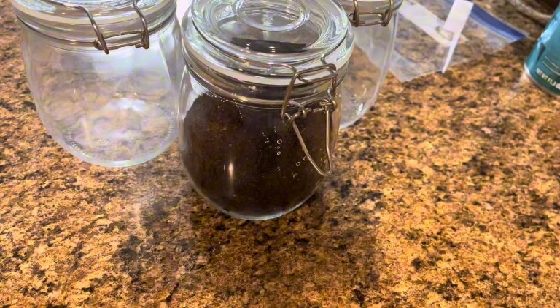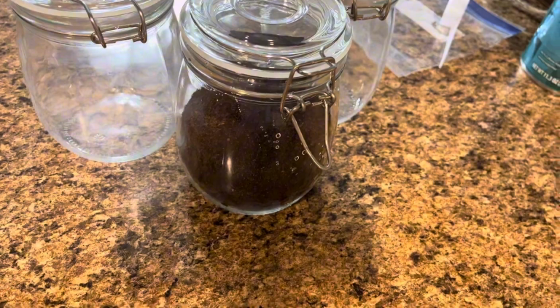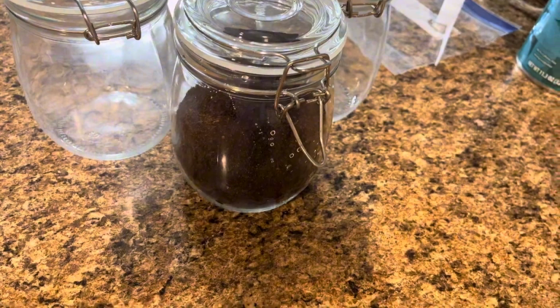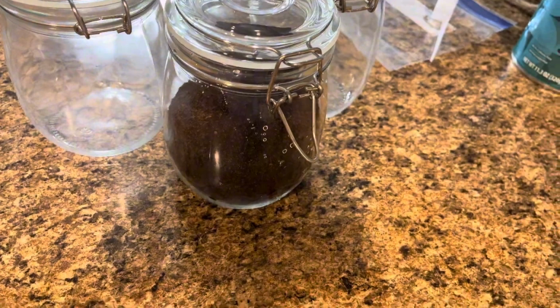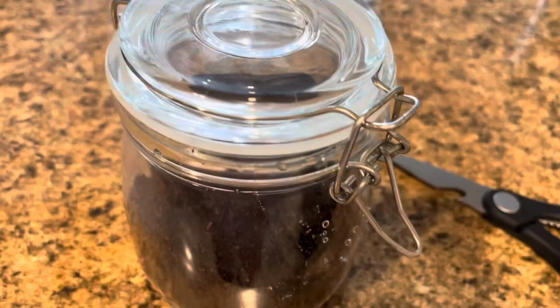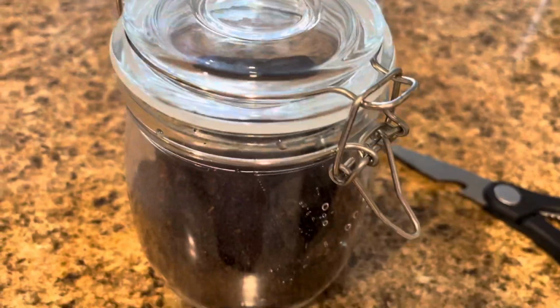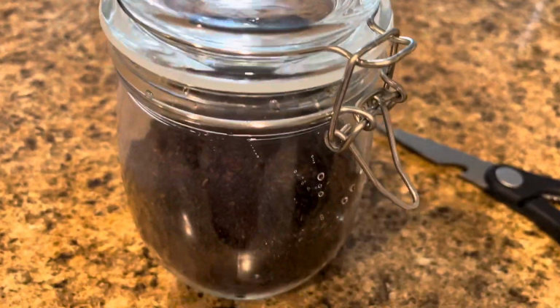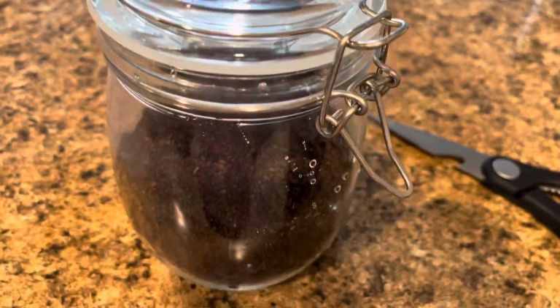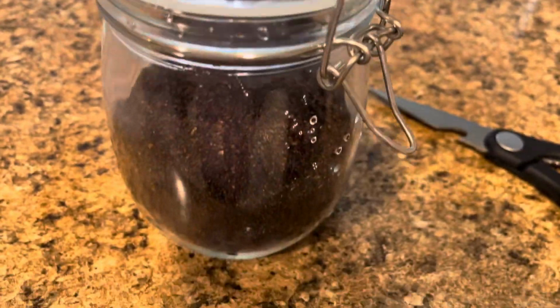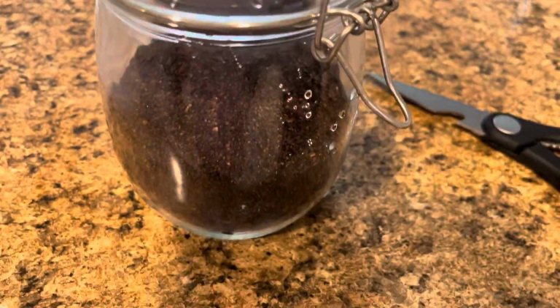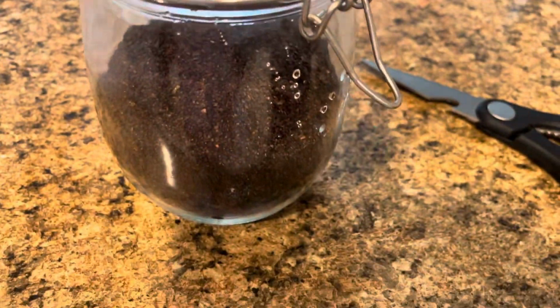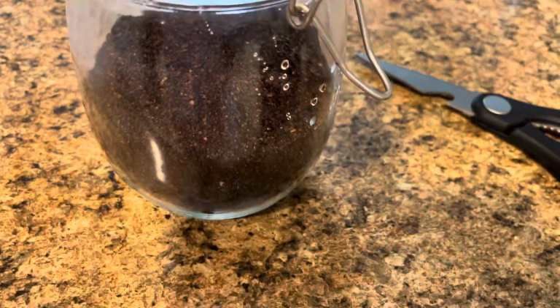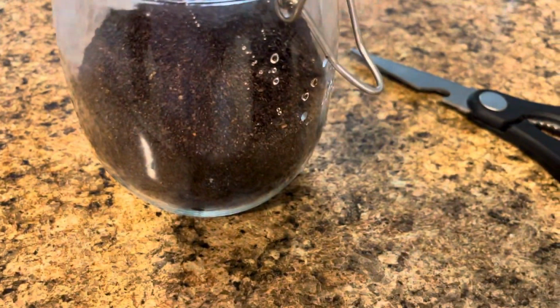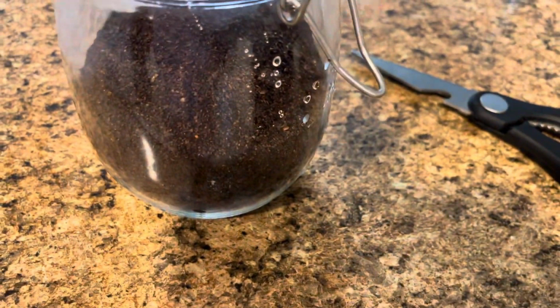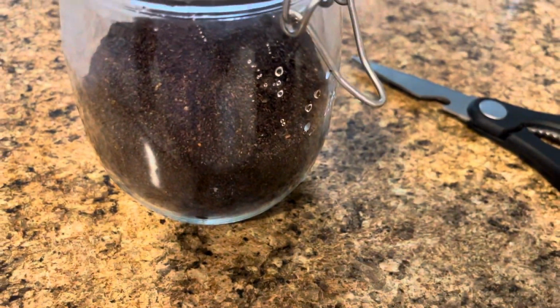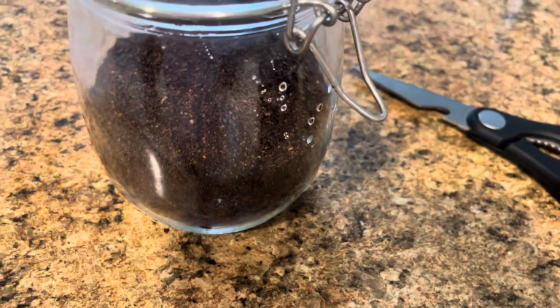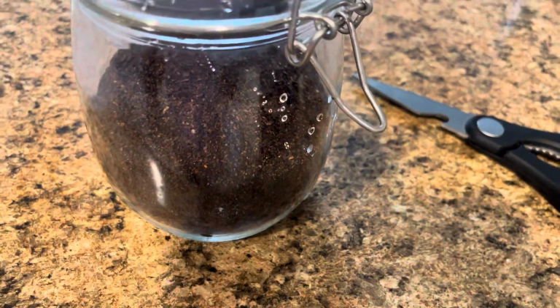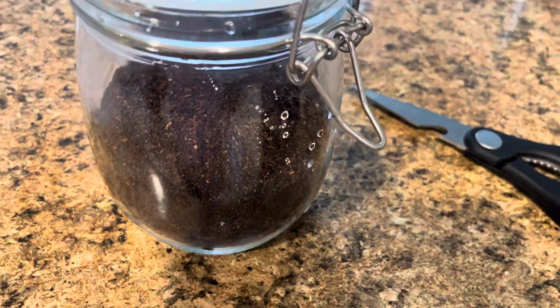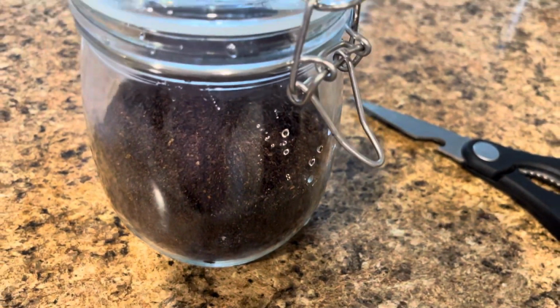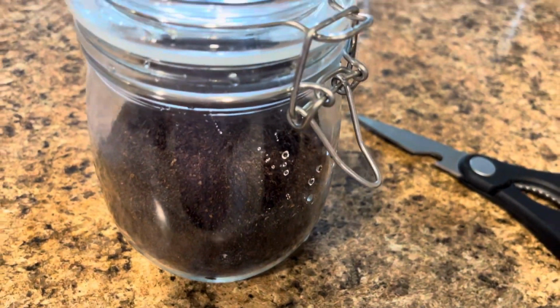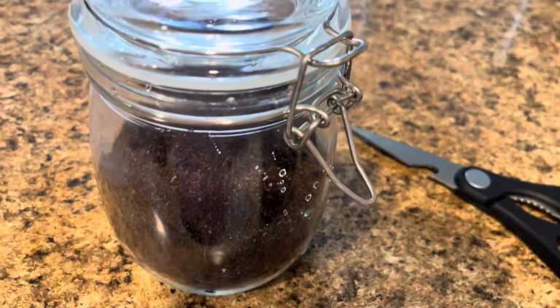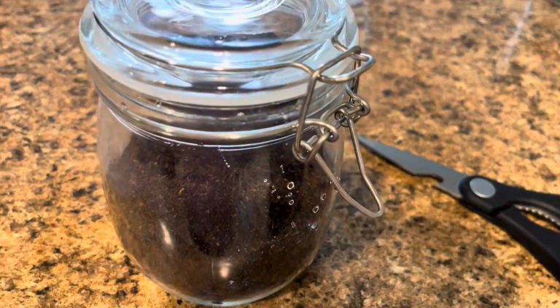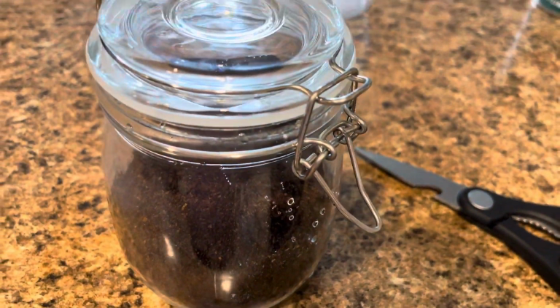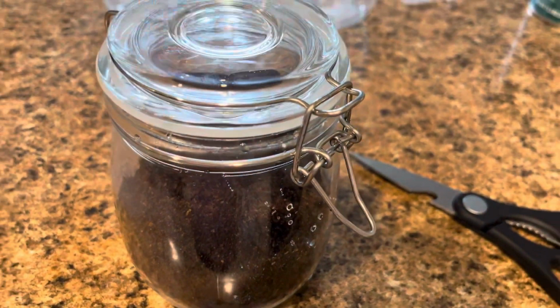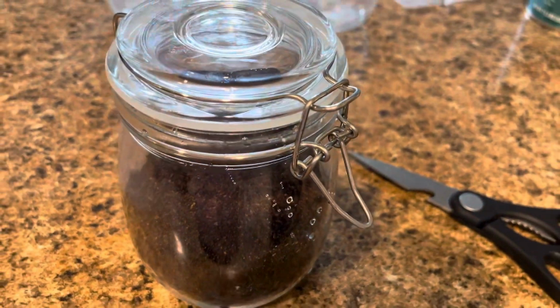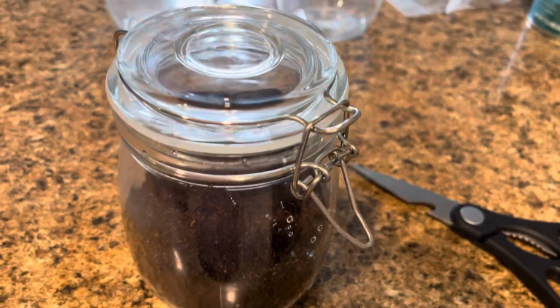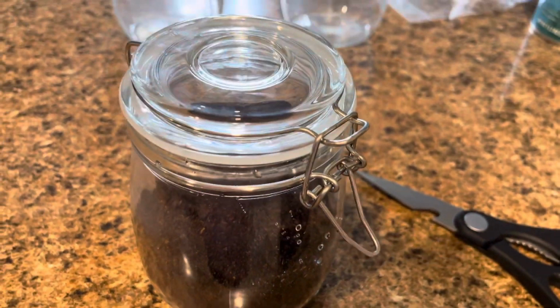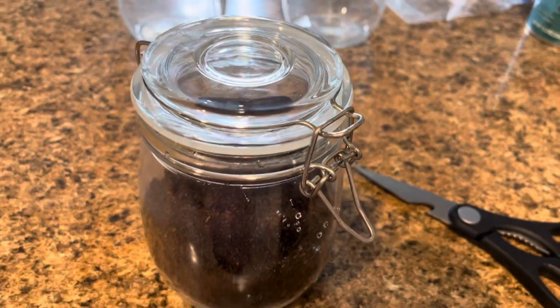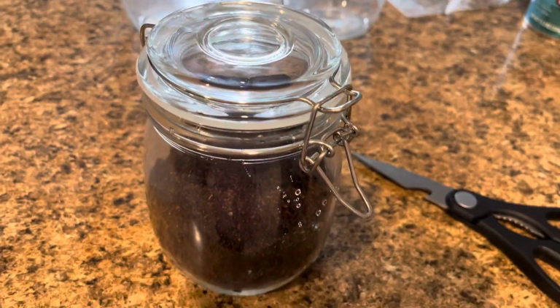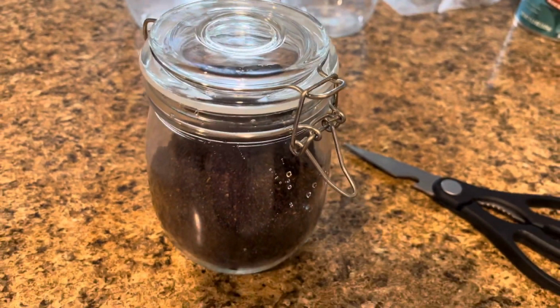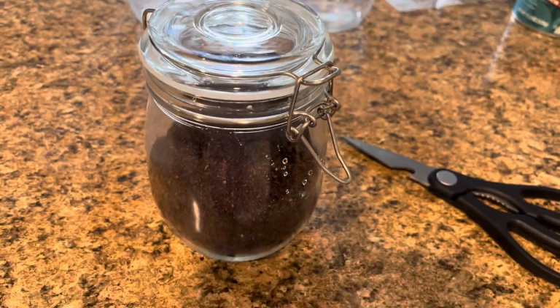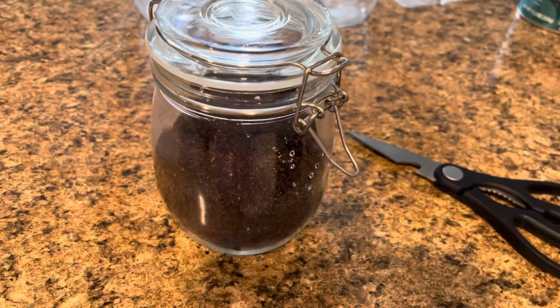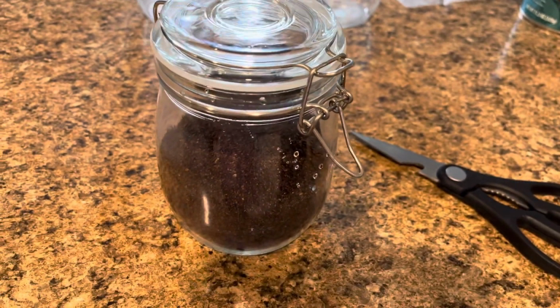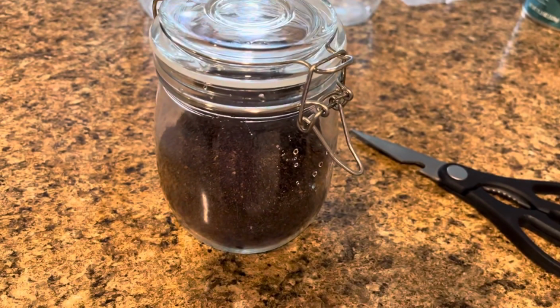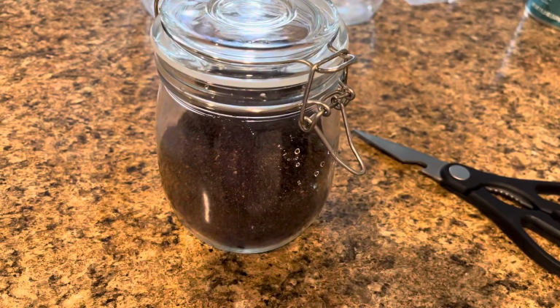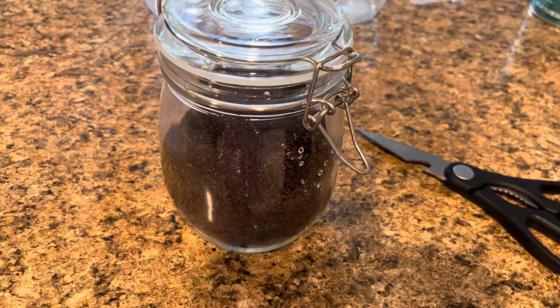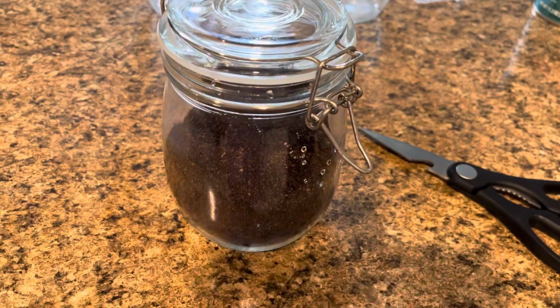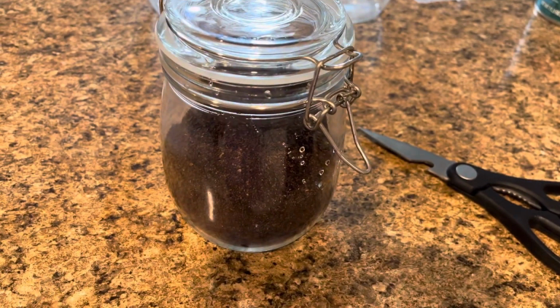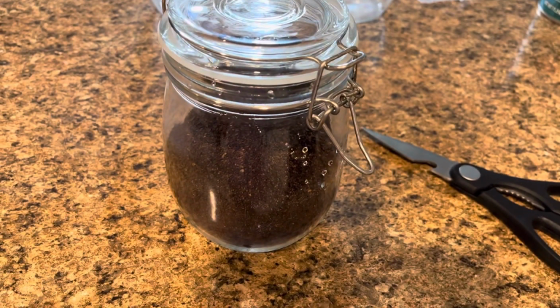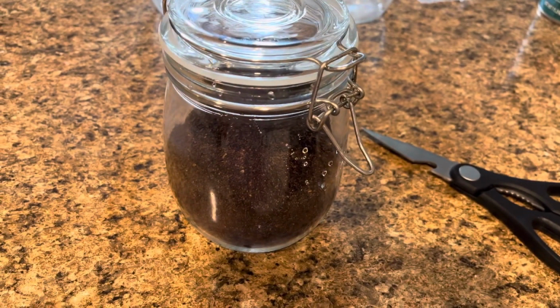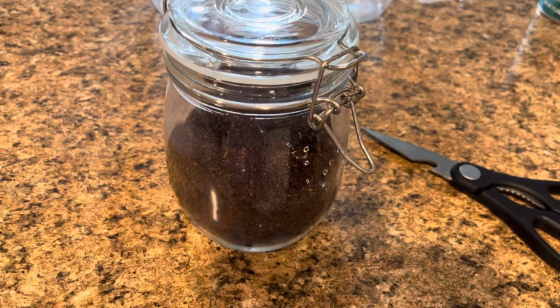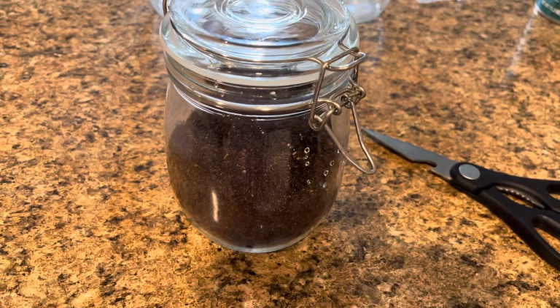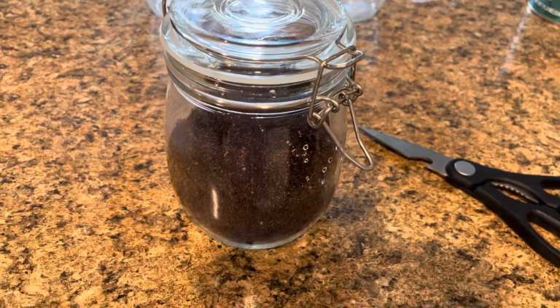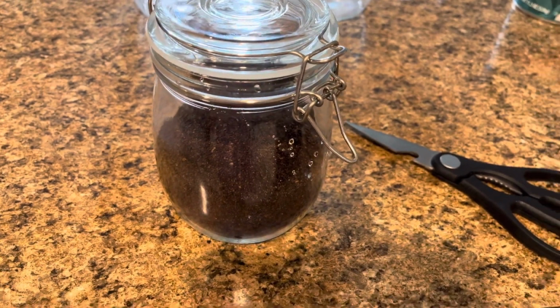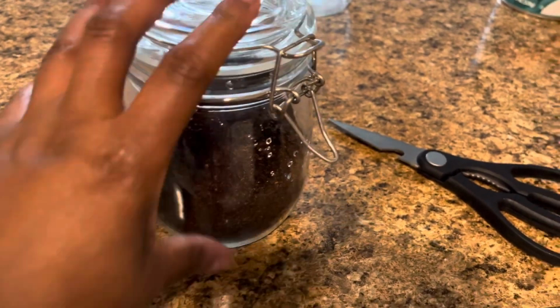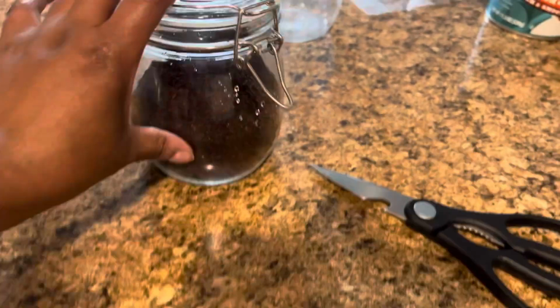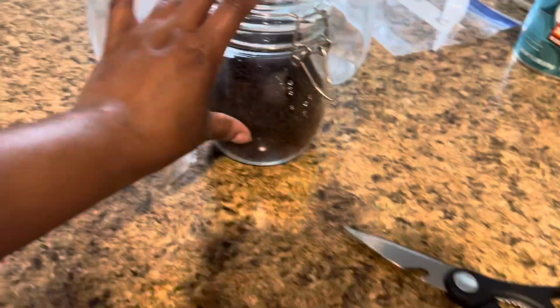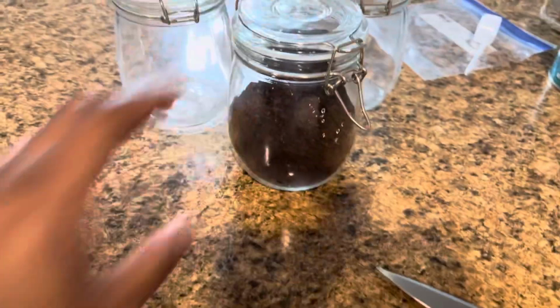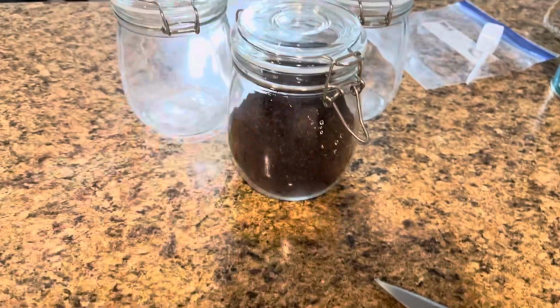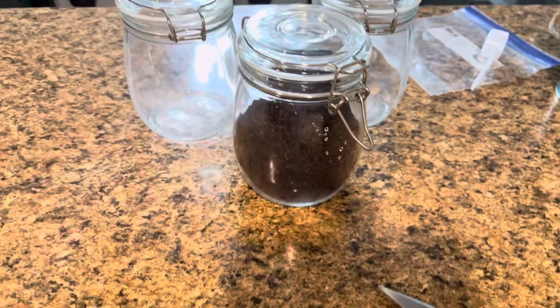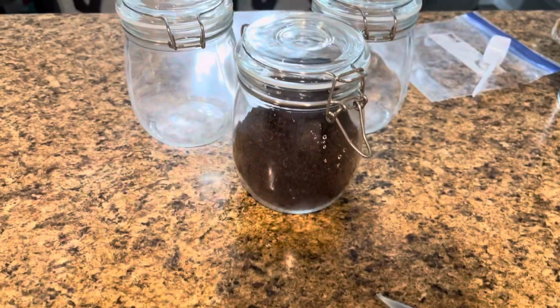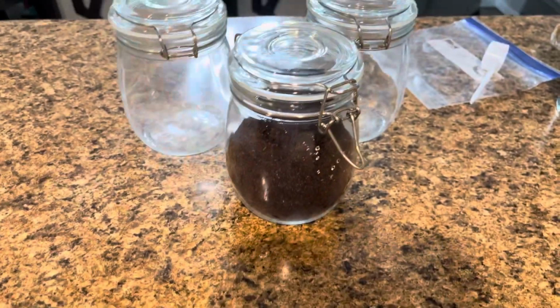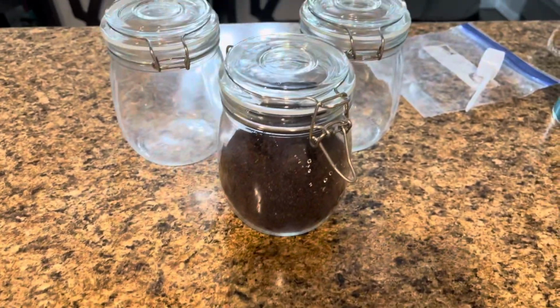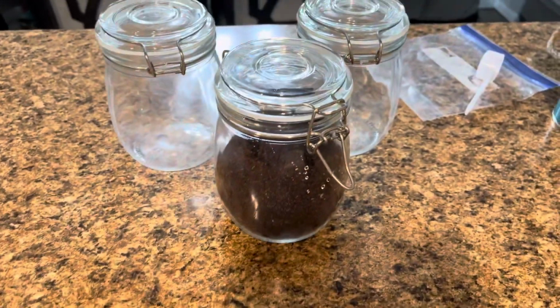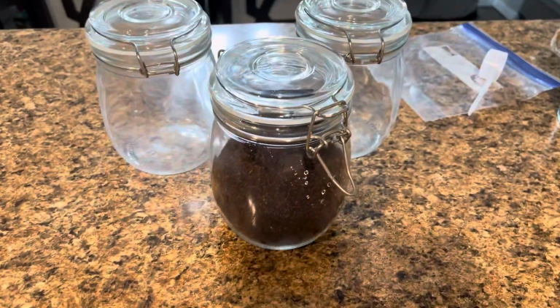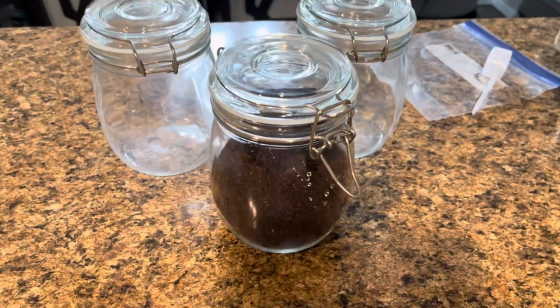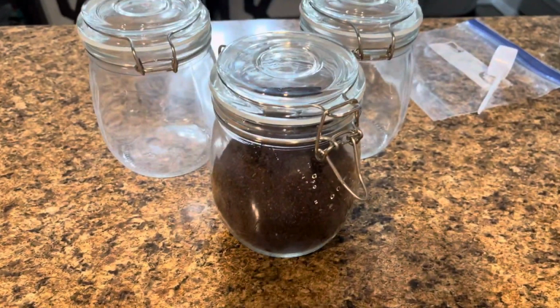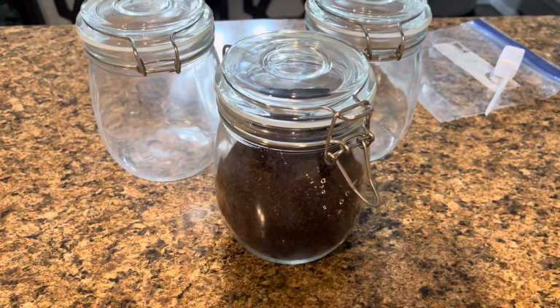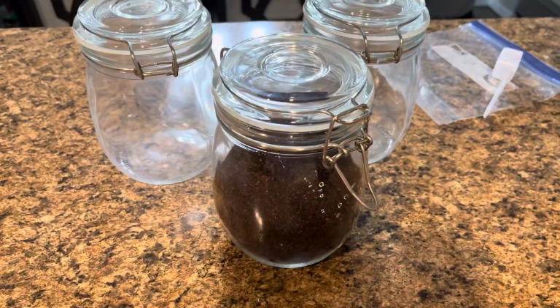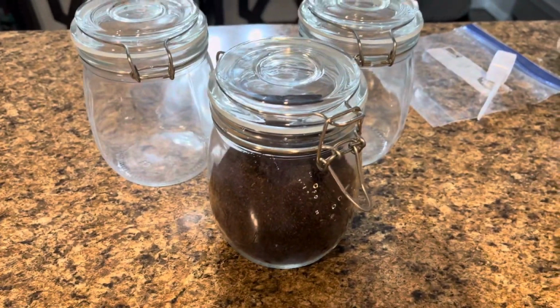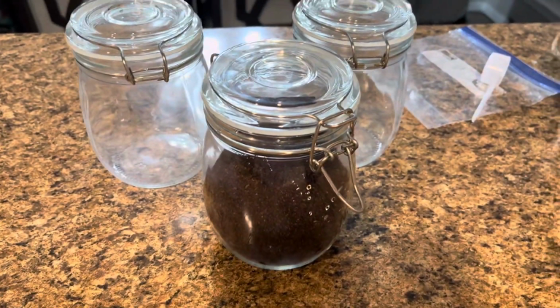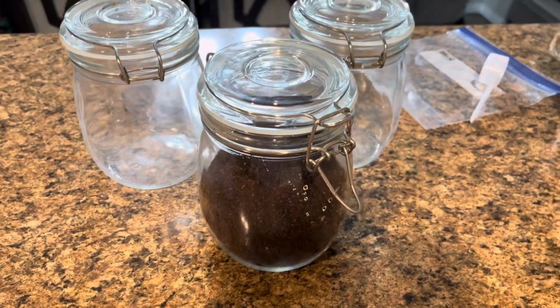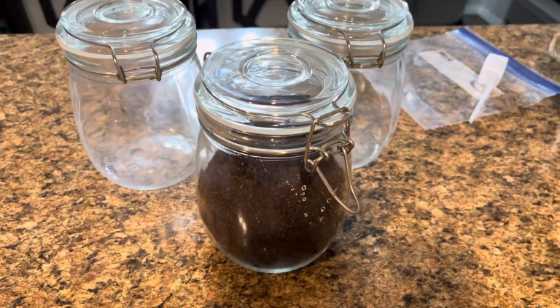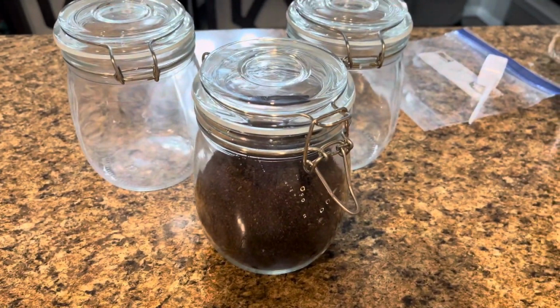So if you're in the market for some glass jars and you just want to spruce up the way your pantry or kitchen looks, I have found the perfect set for you.